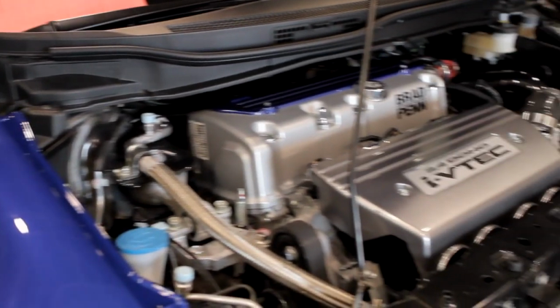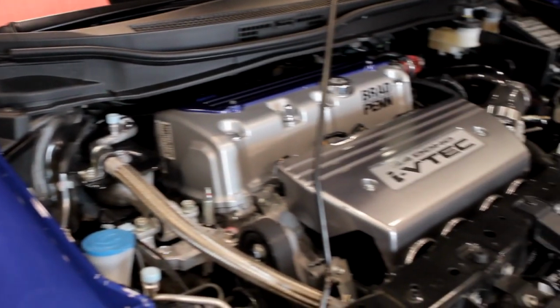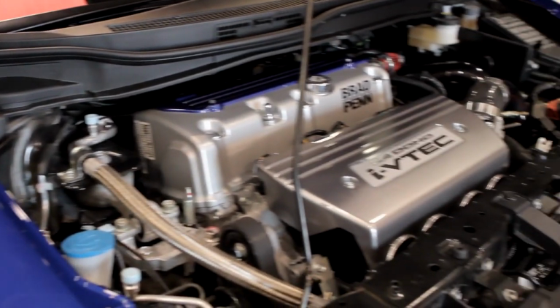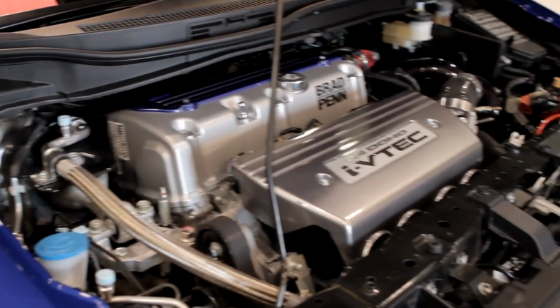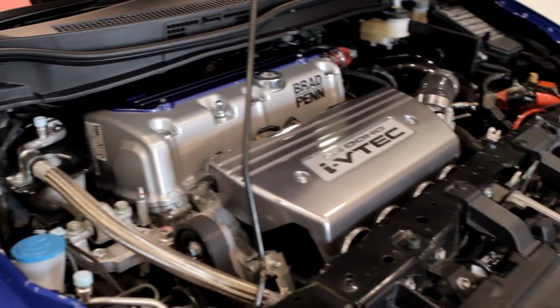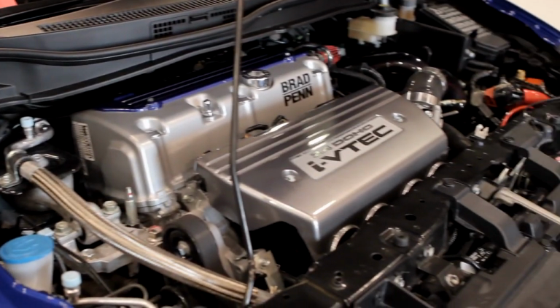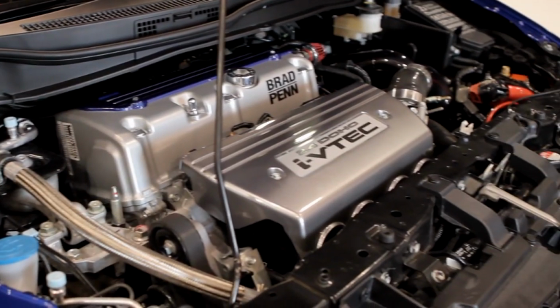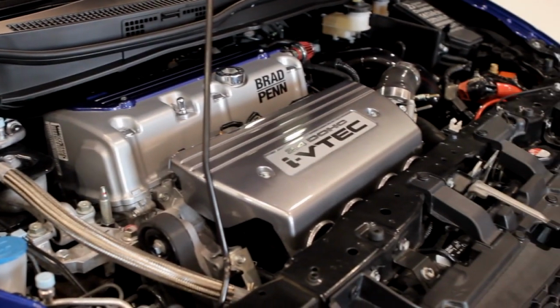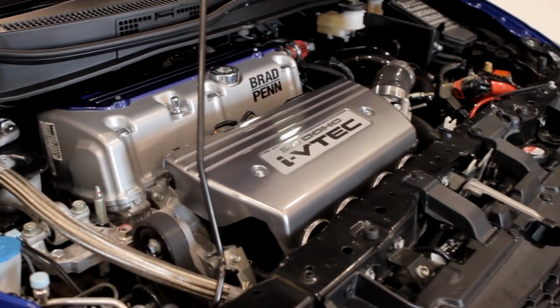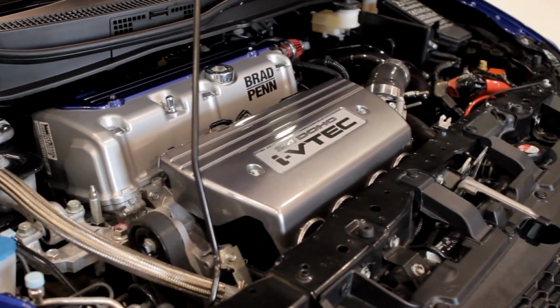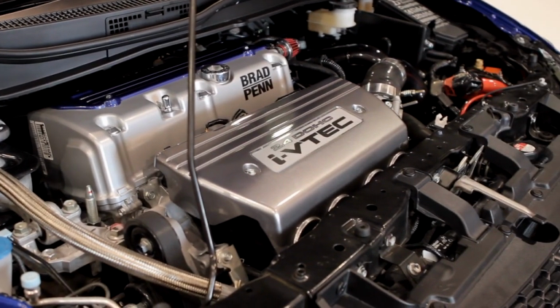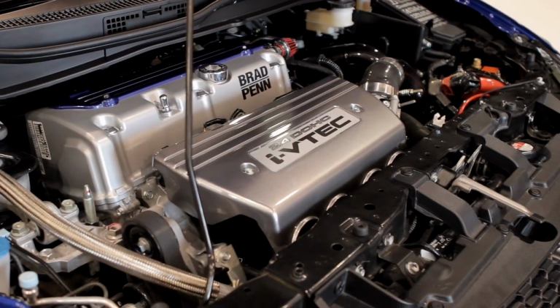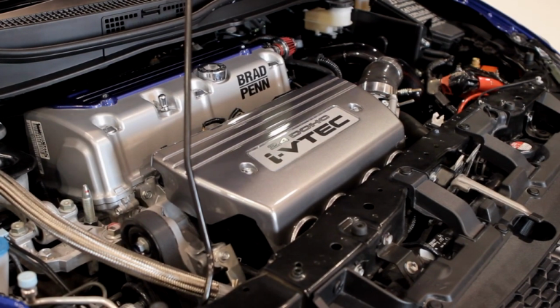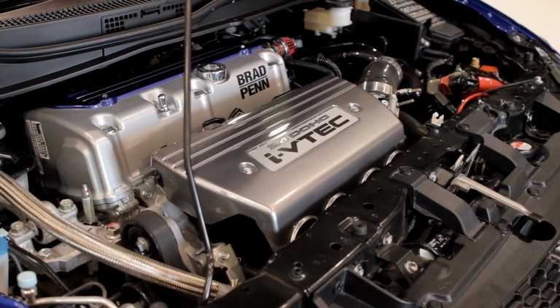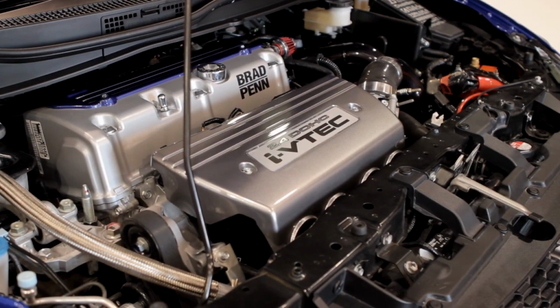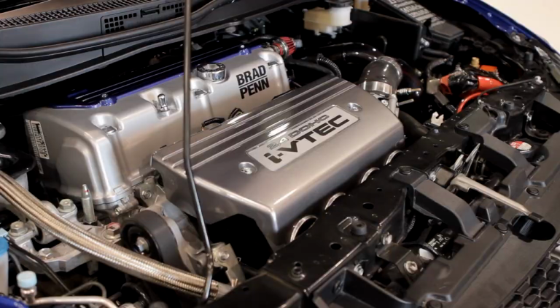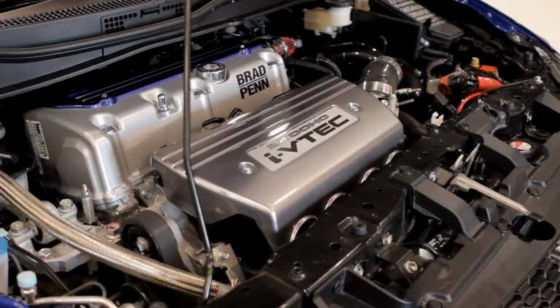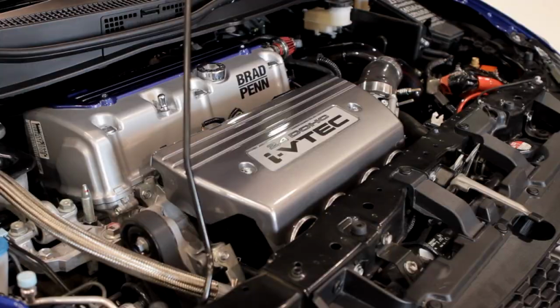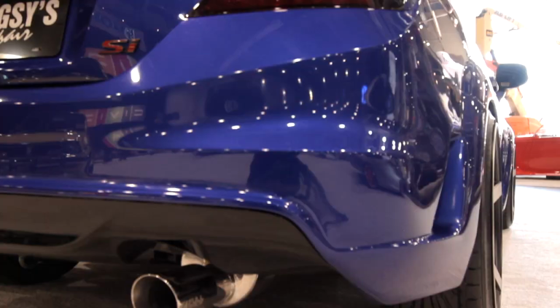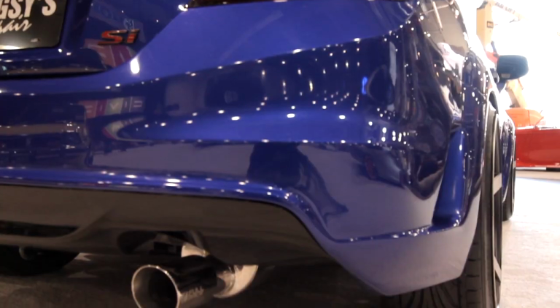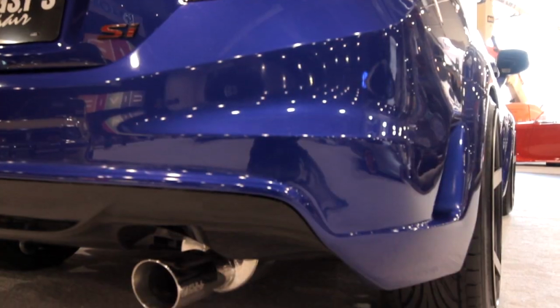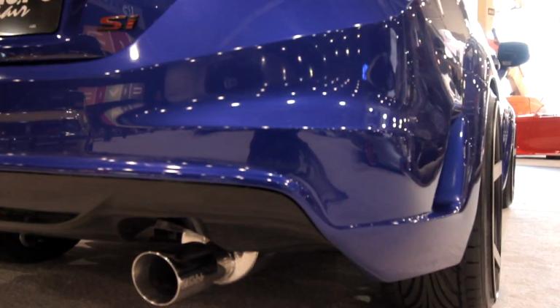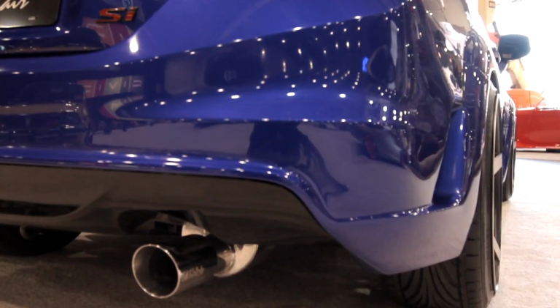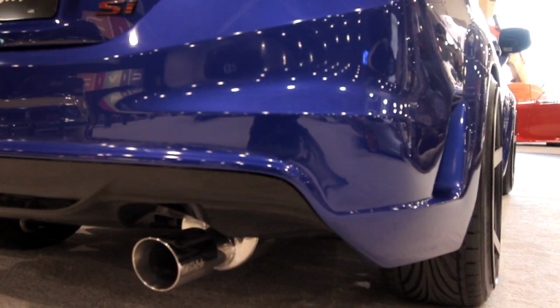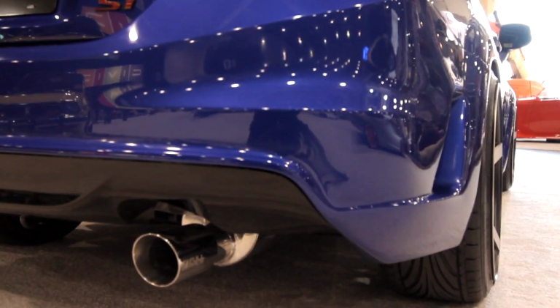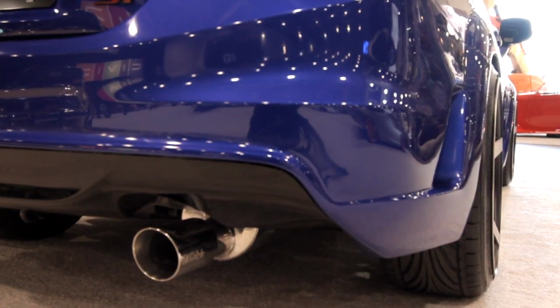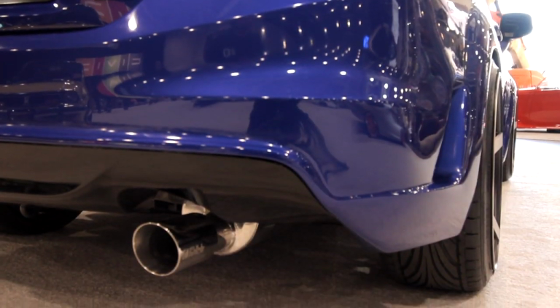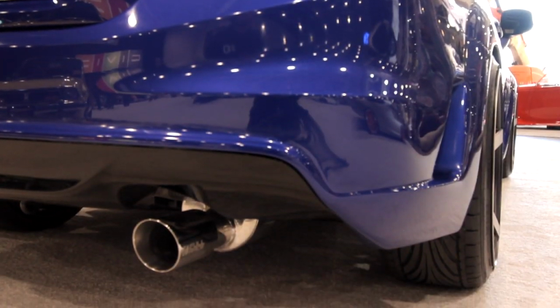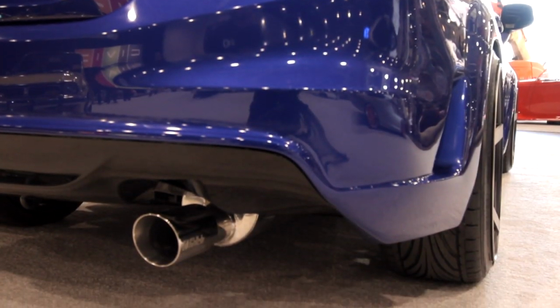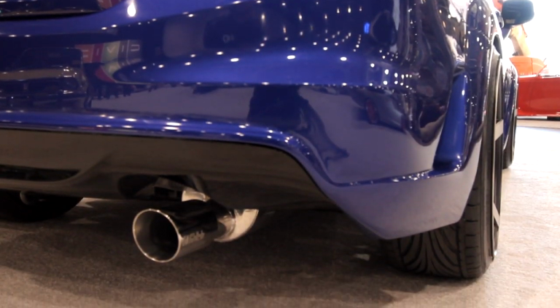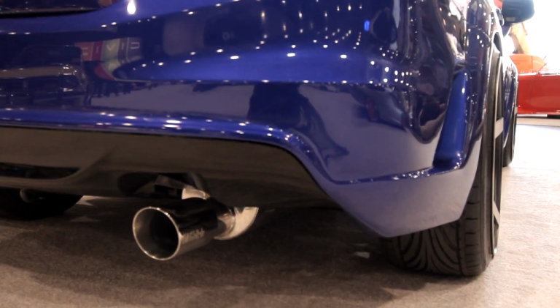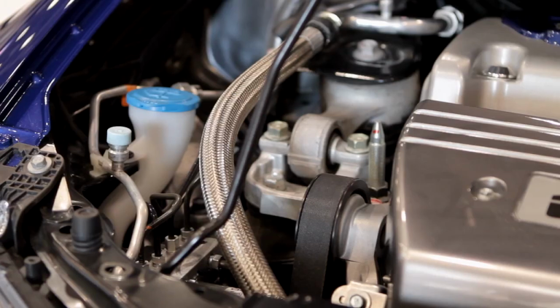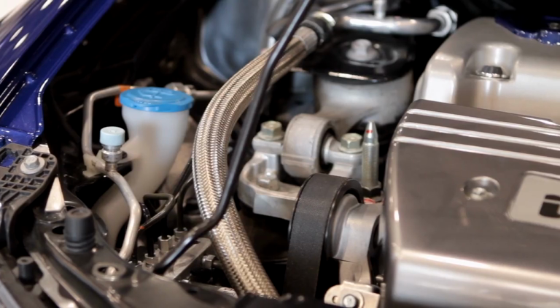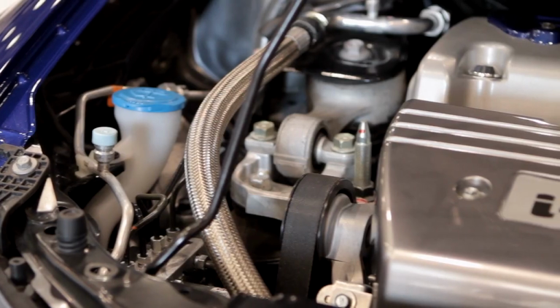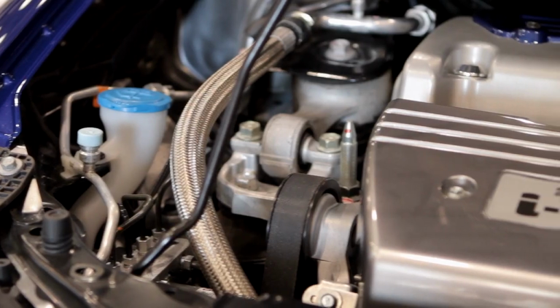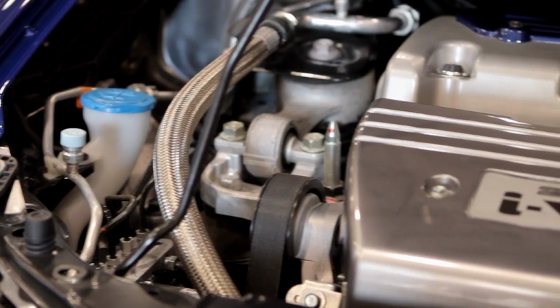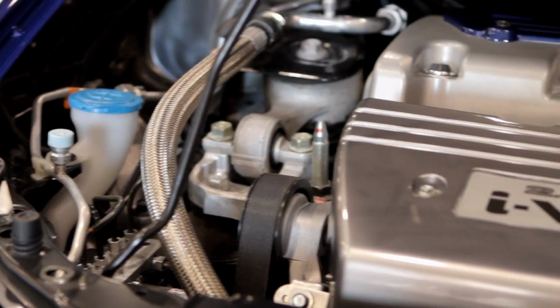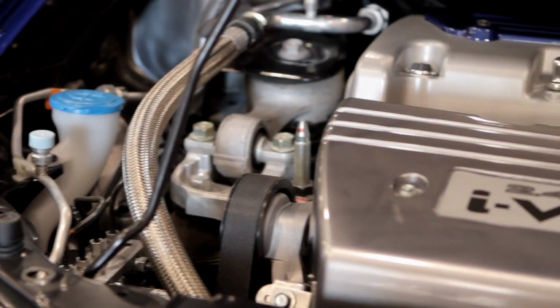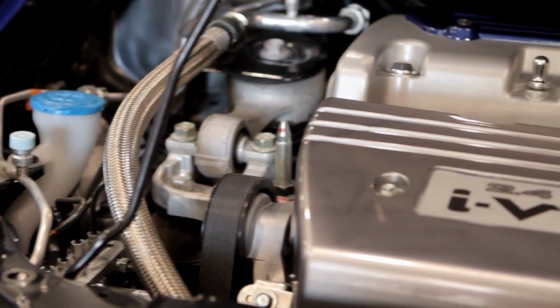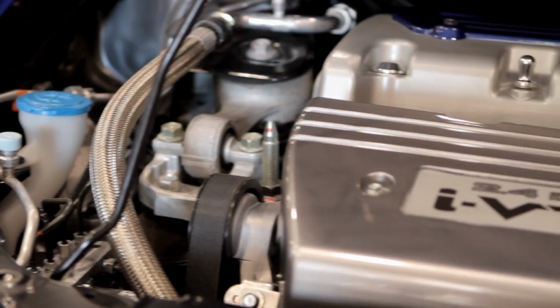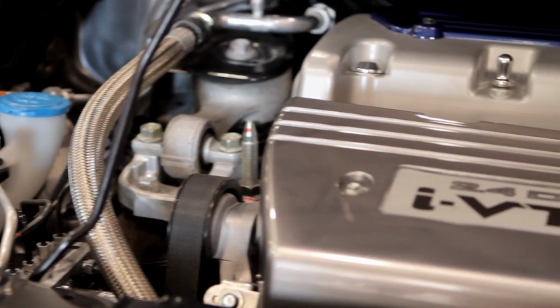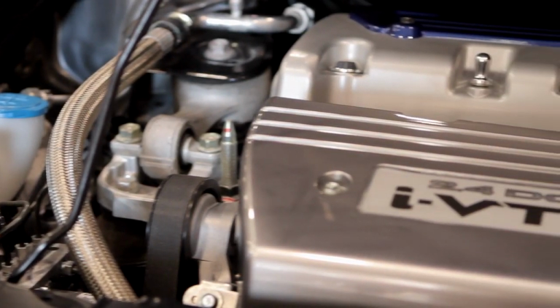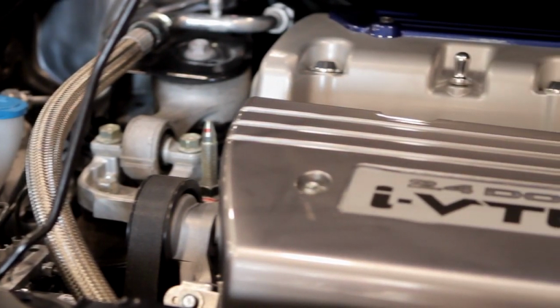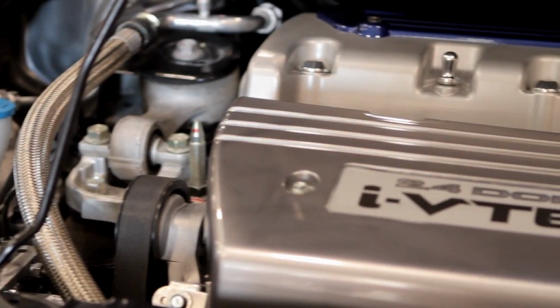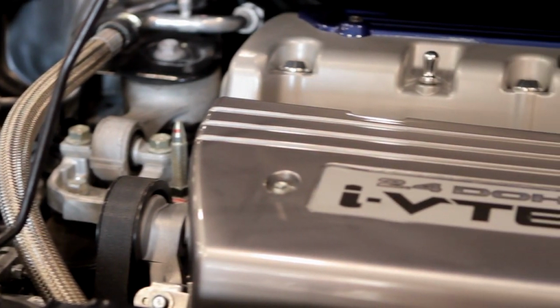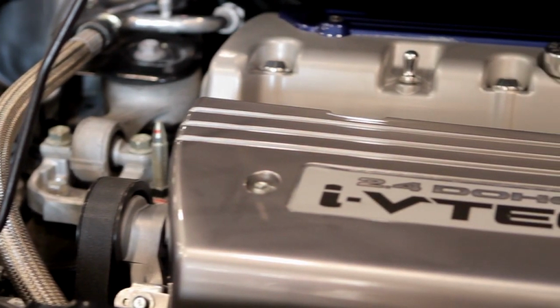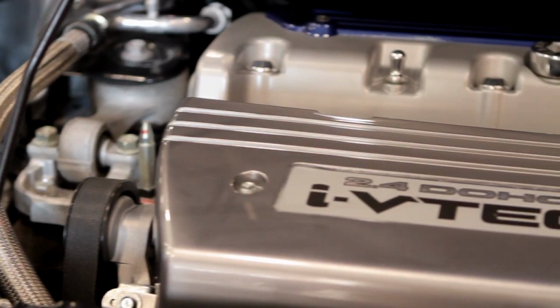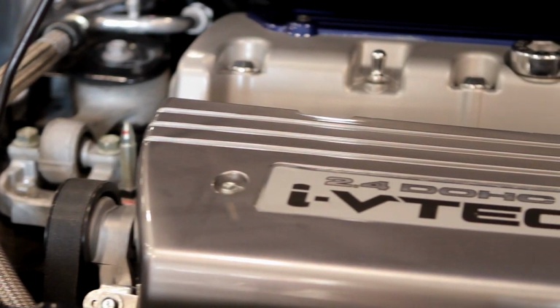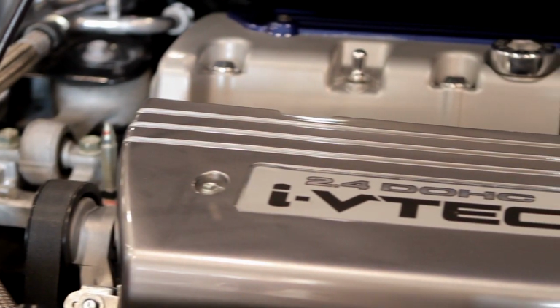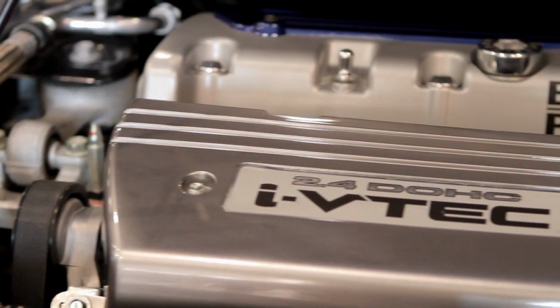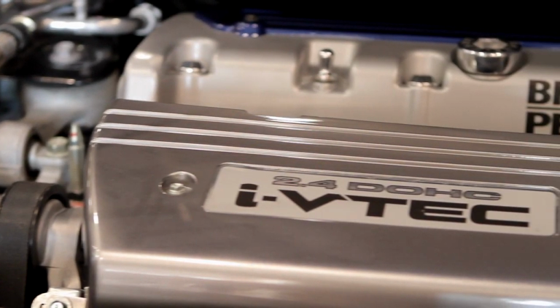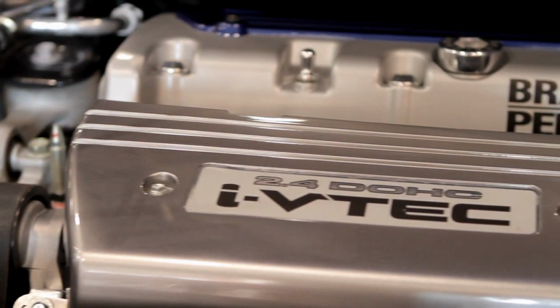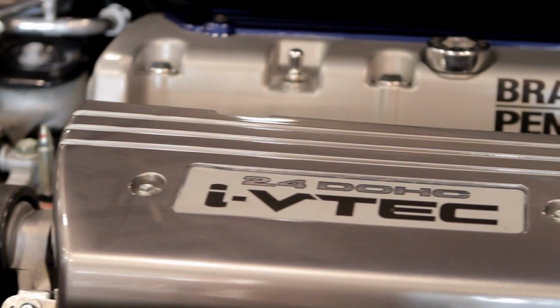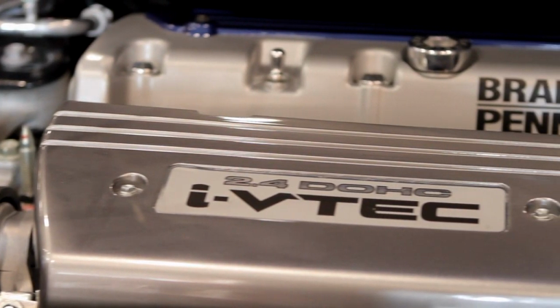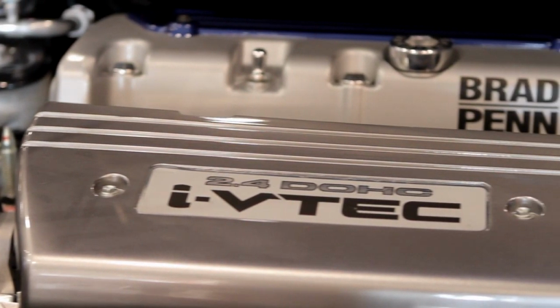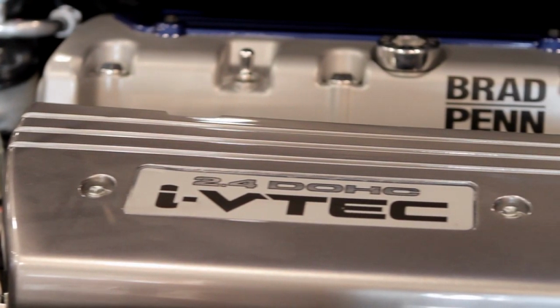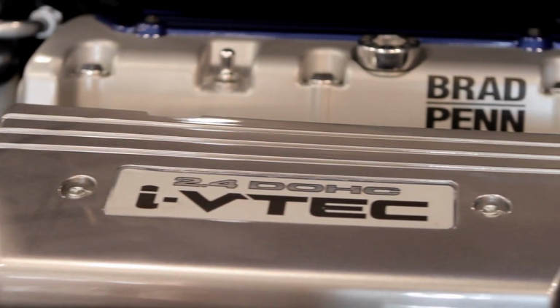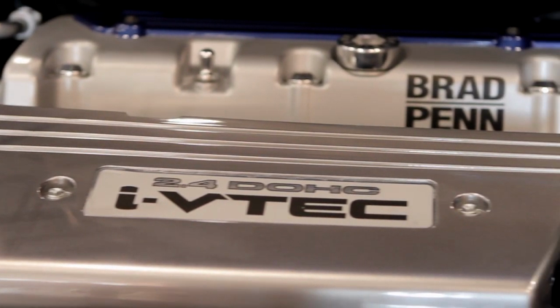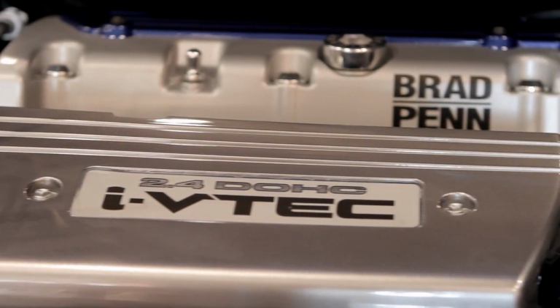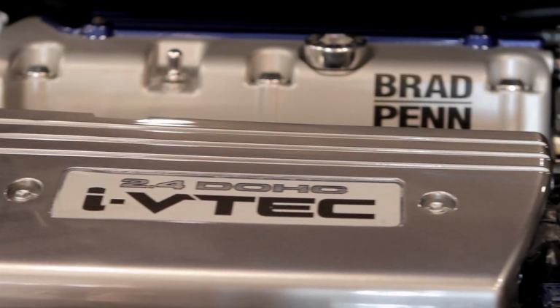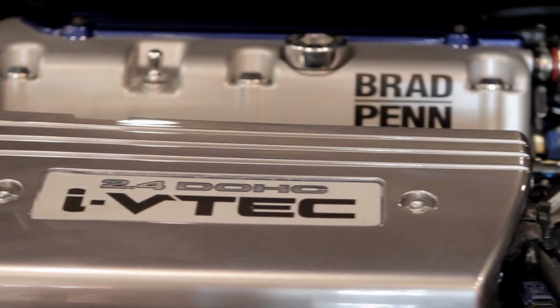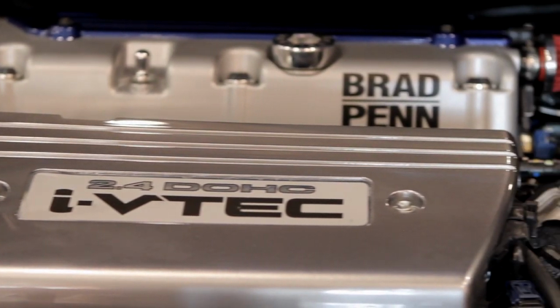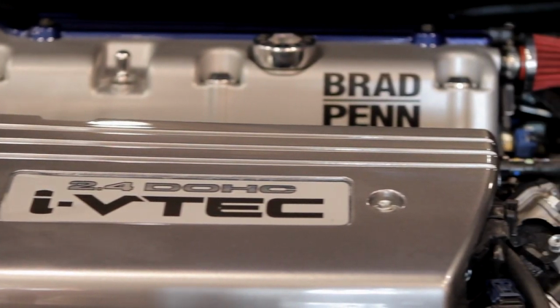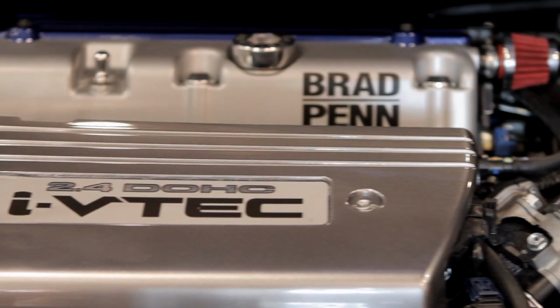We added a full race turbo kit to that, basic bolt-ons, different fuel injectors — stuff that you can just buy off the shelf and swap over.